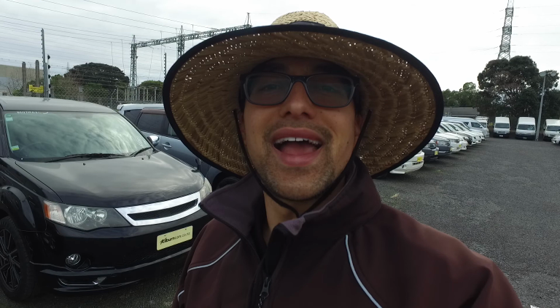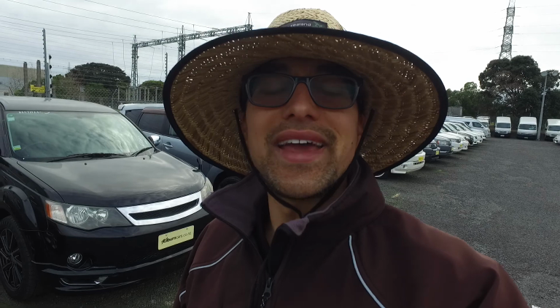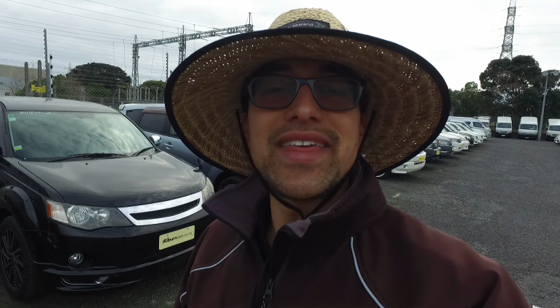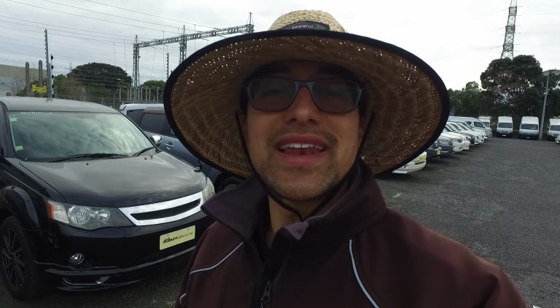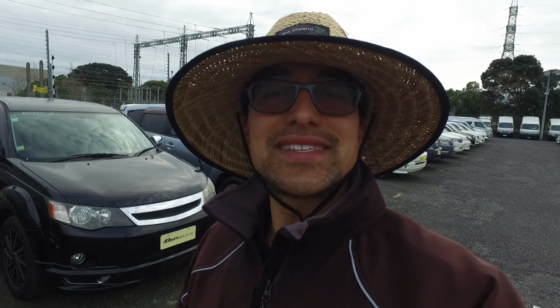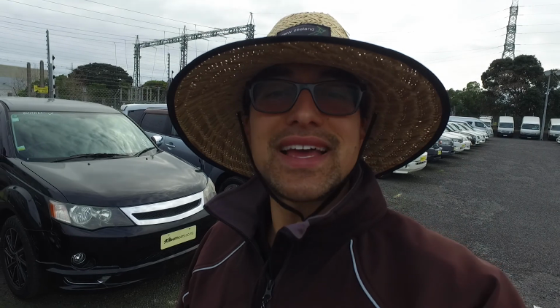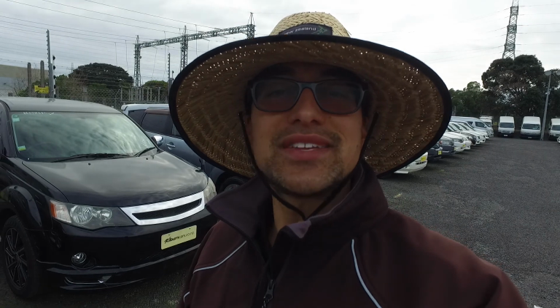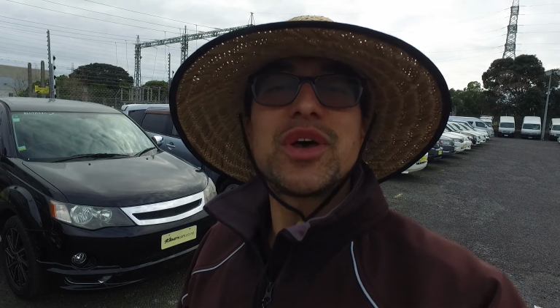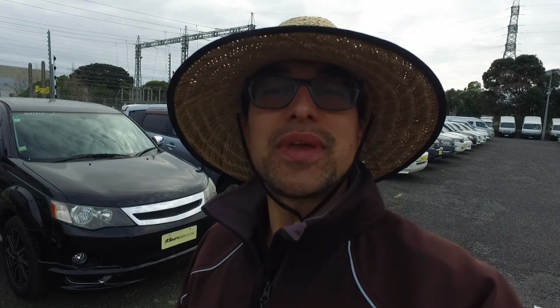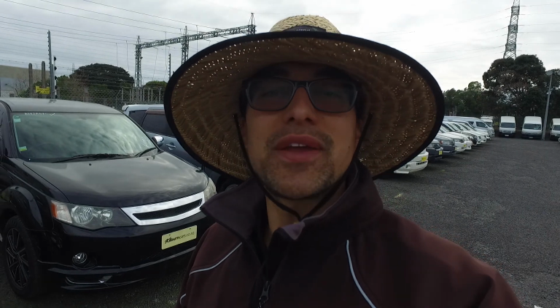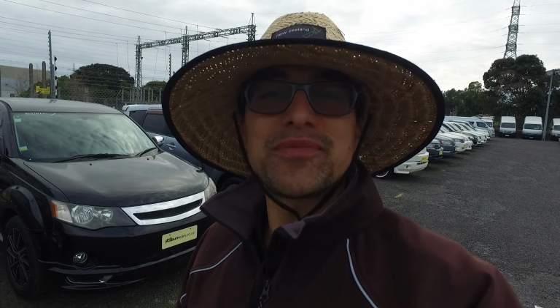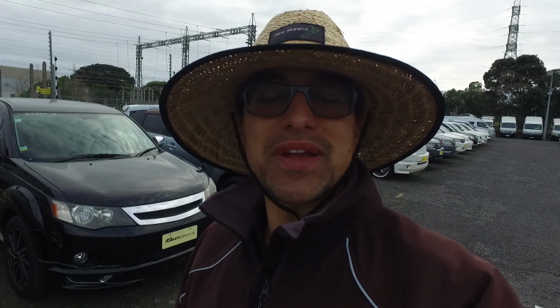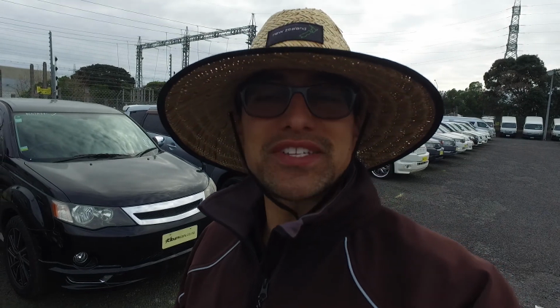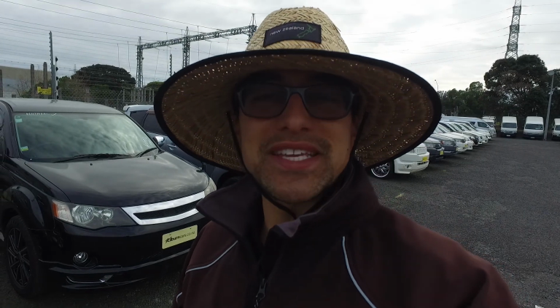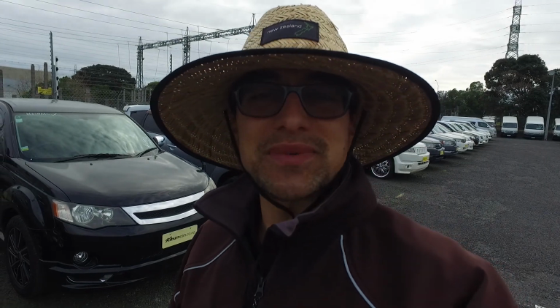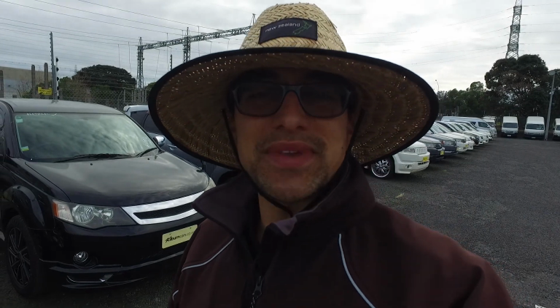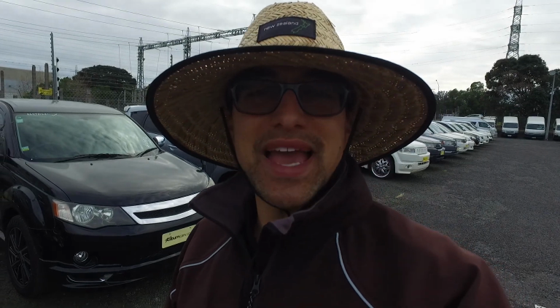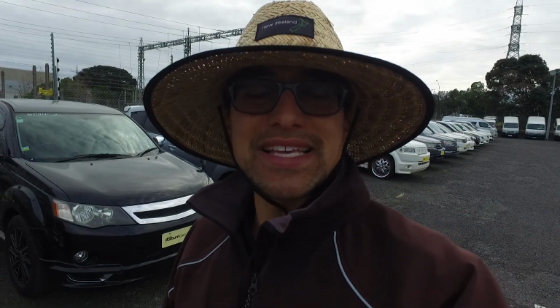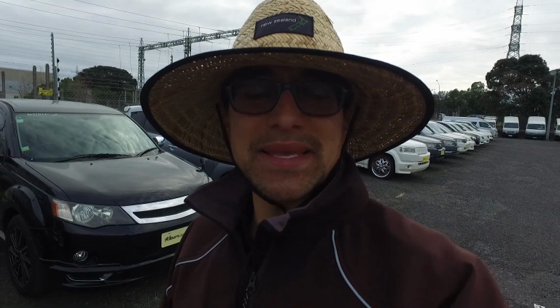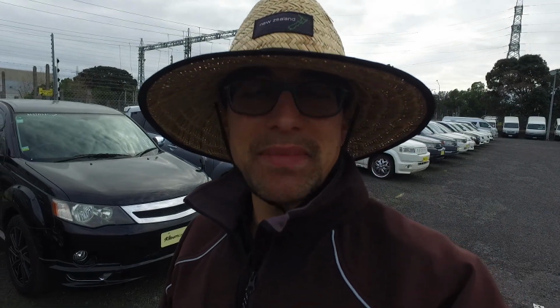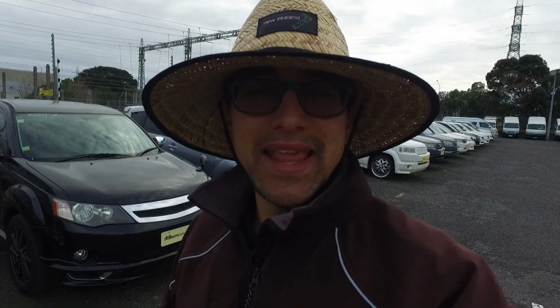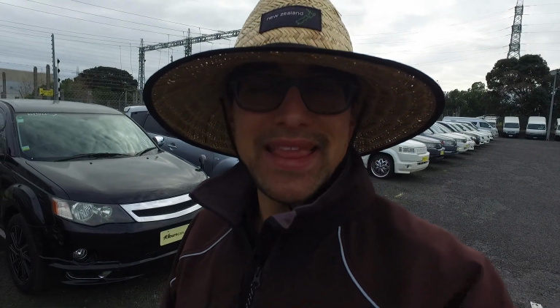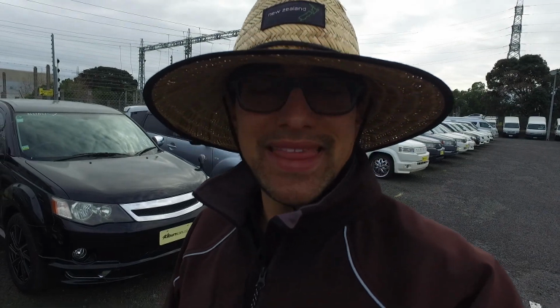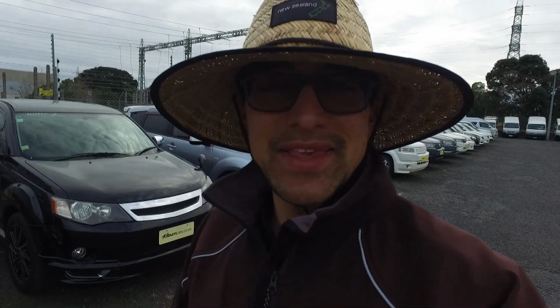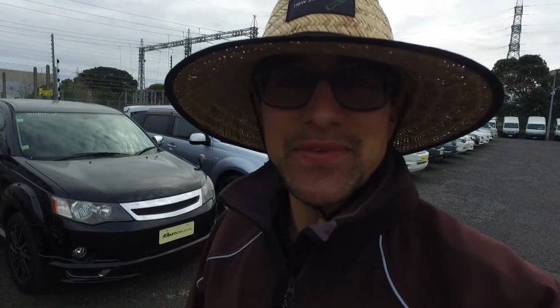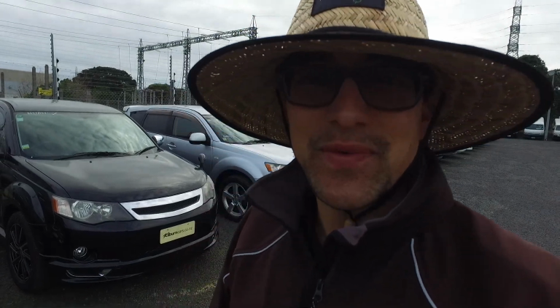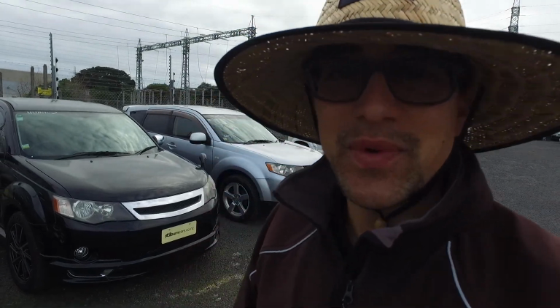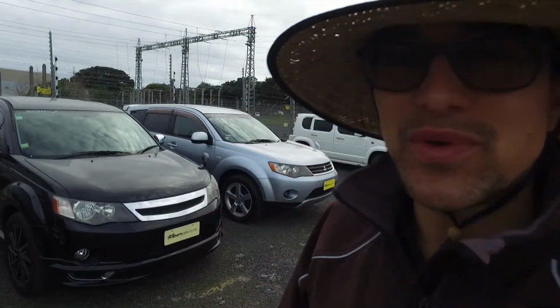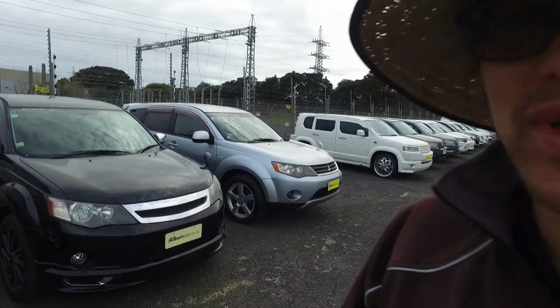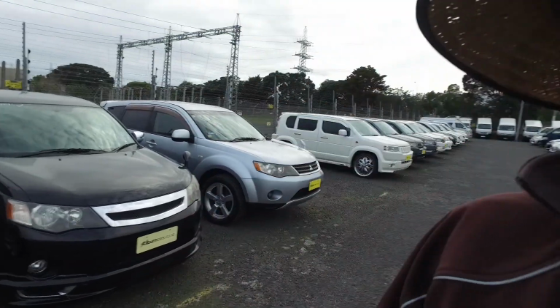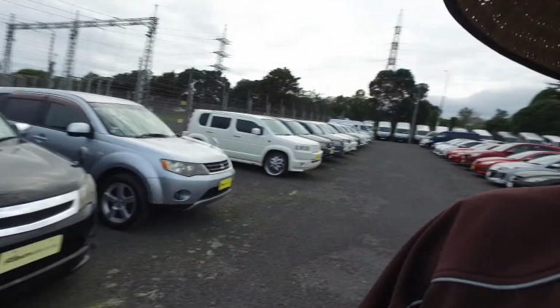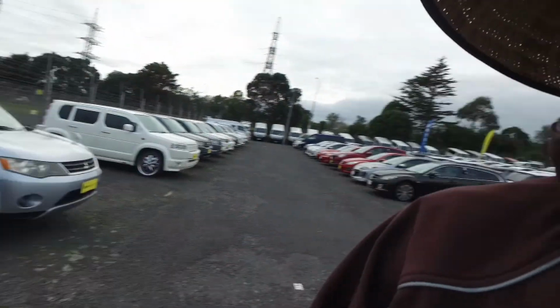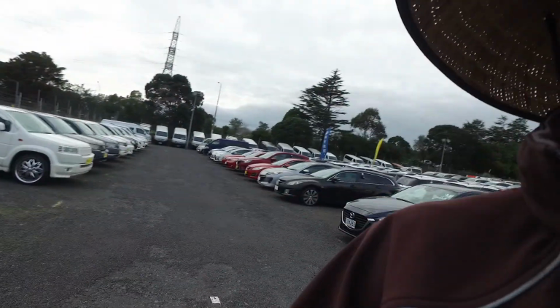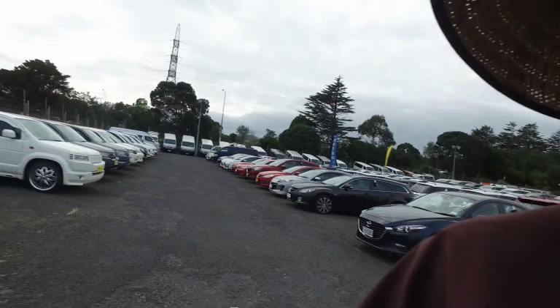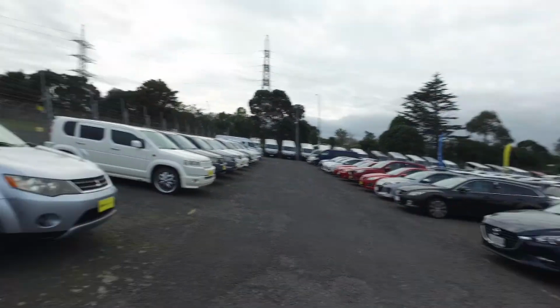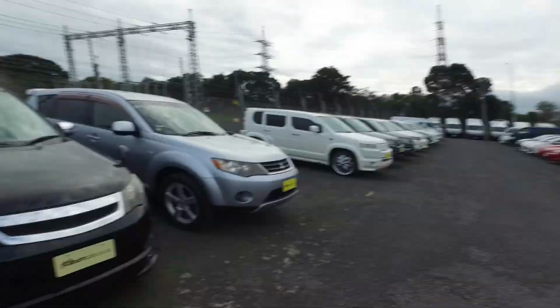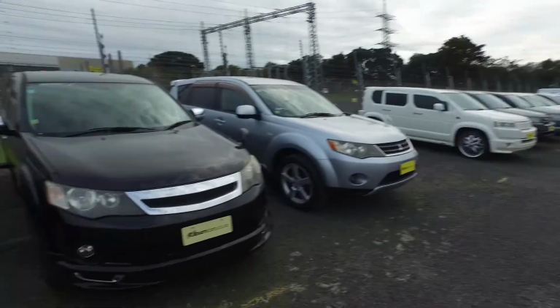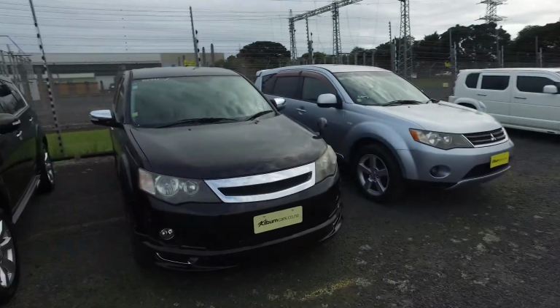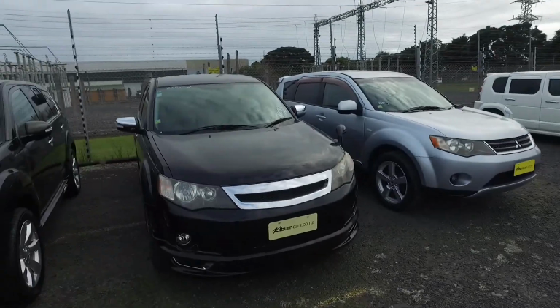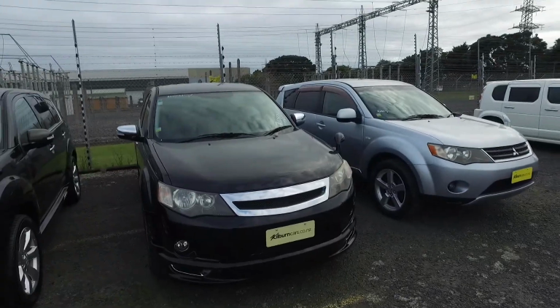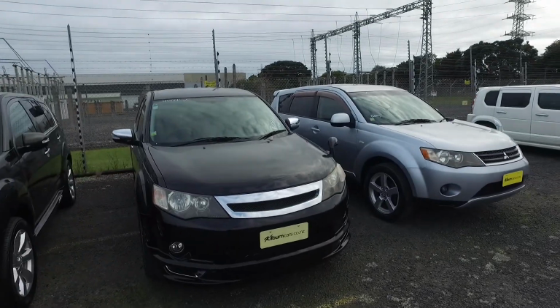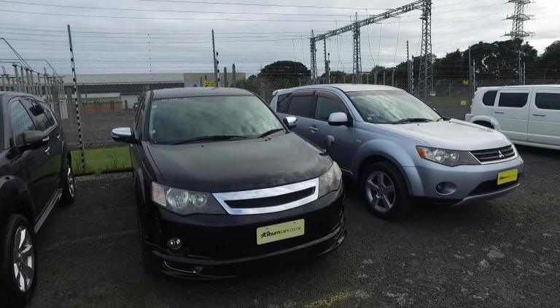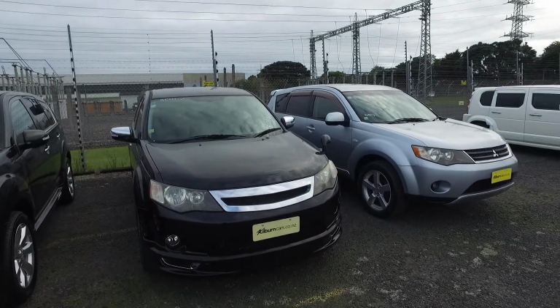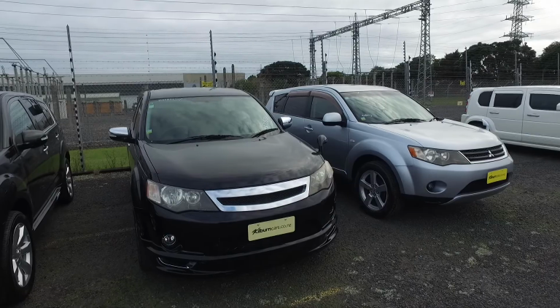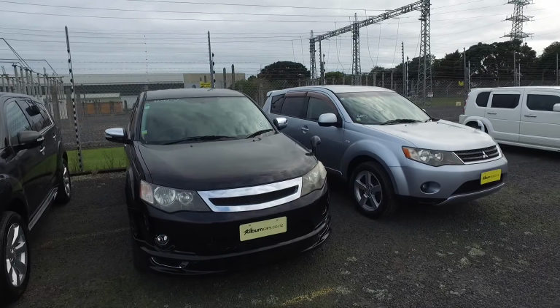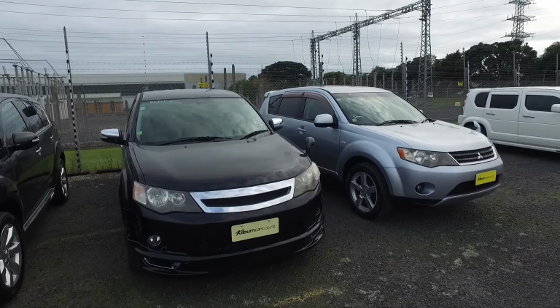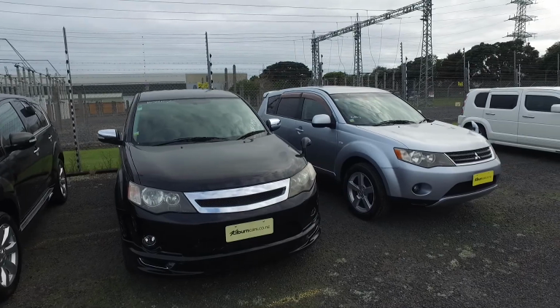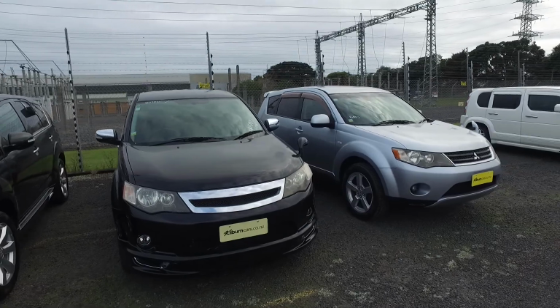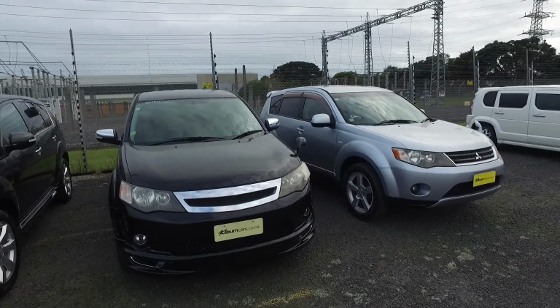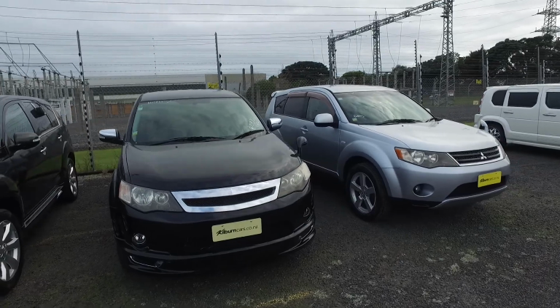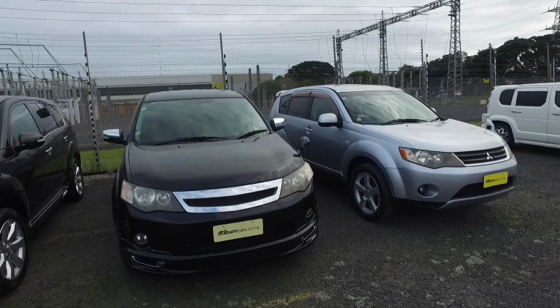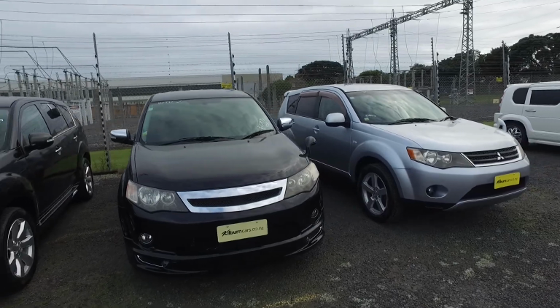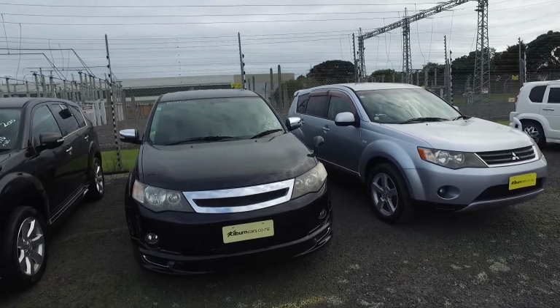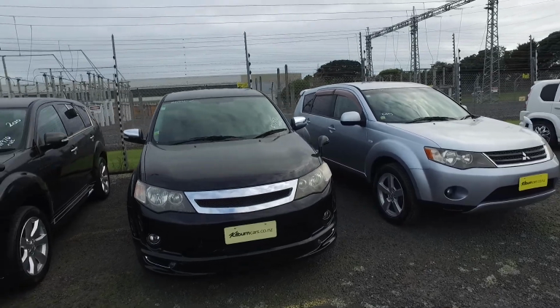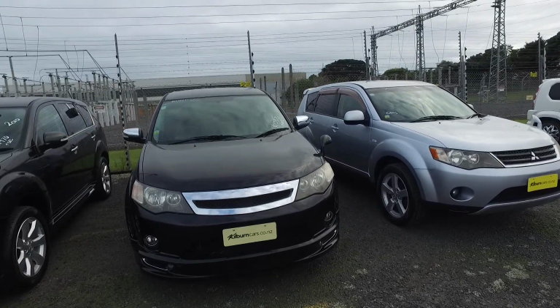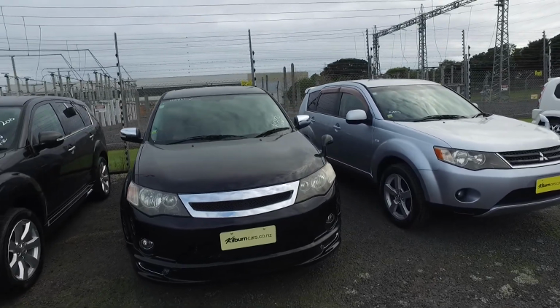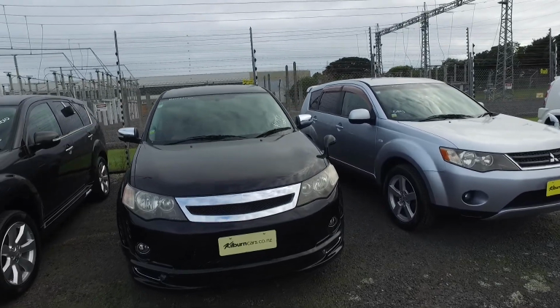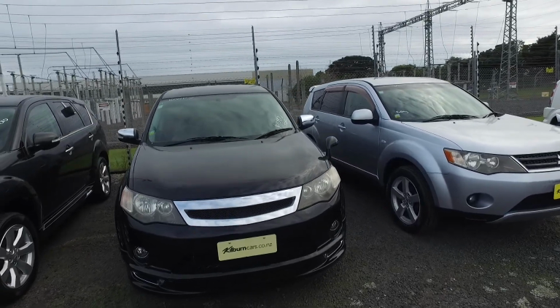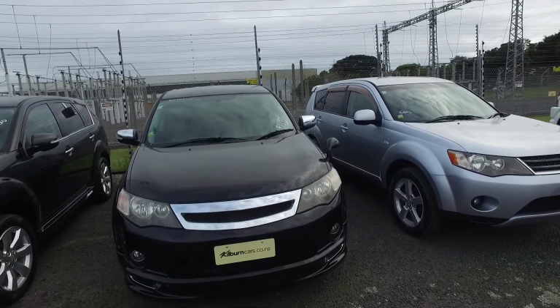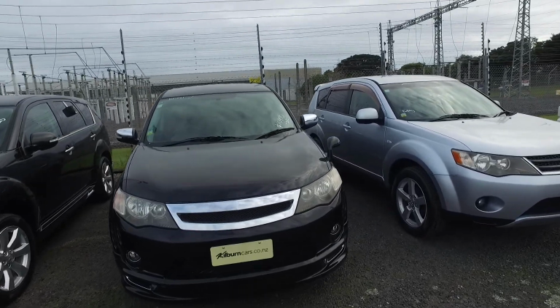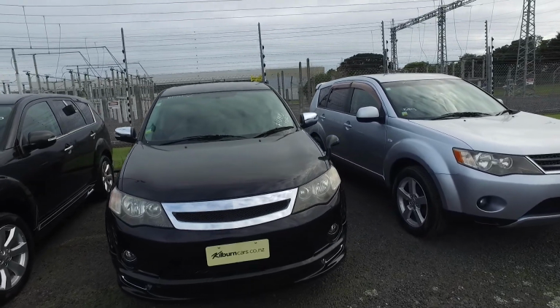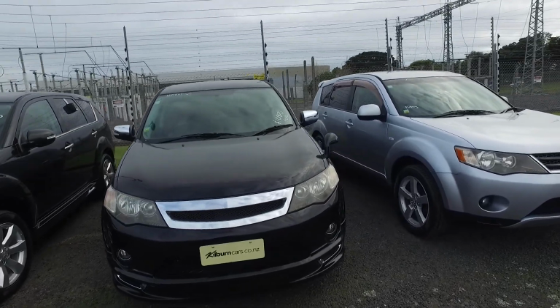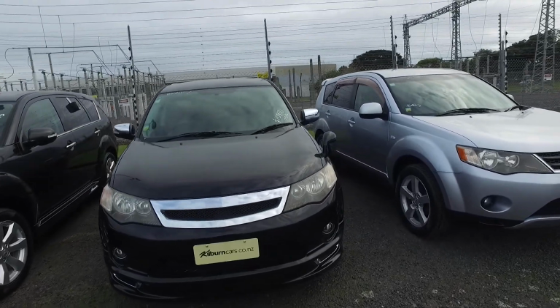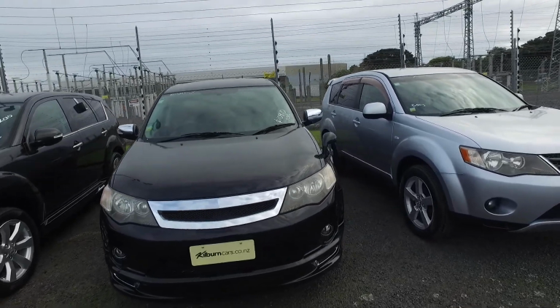Hey there Alexander, Tommy here from Budget and Kiliman Cars in Manica. Thank you for your email inquiry in regards to one of our Mitsubishi Outlanders you can see right here.